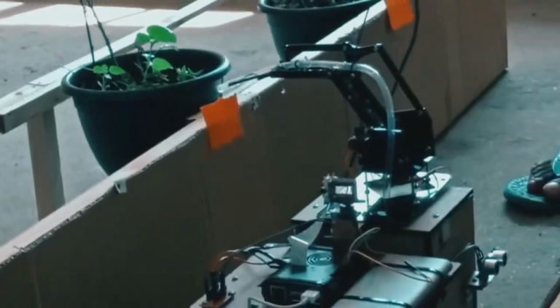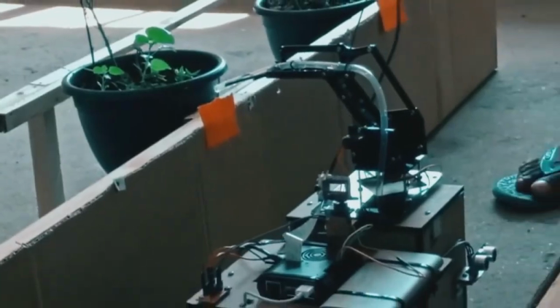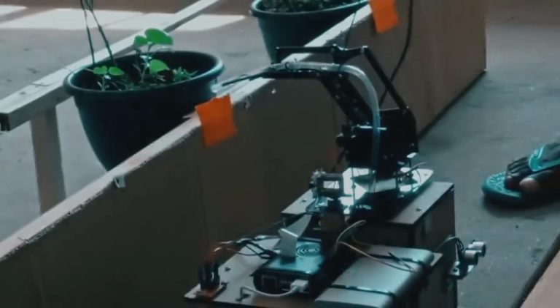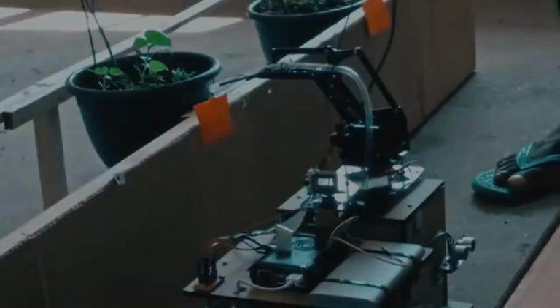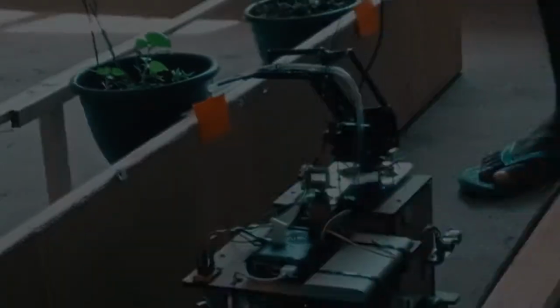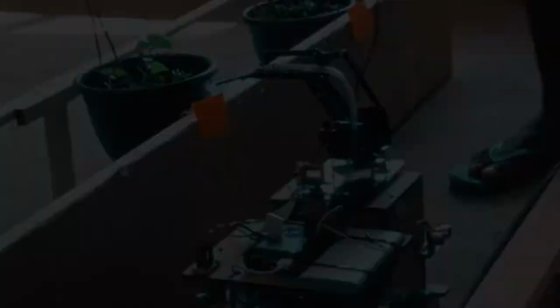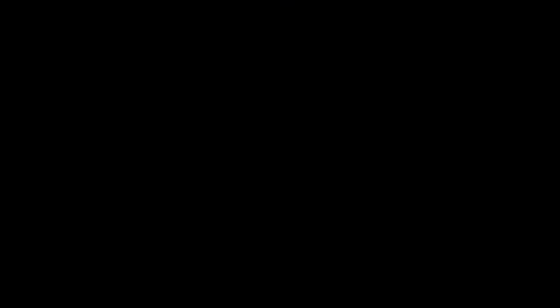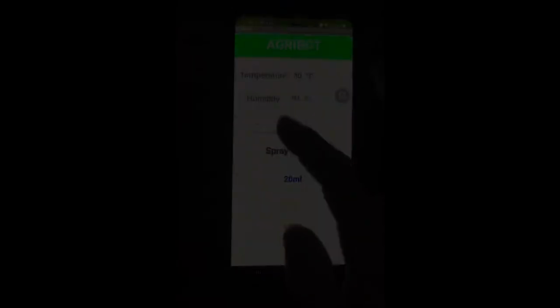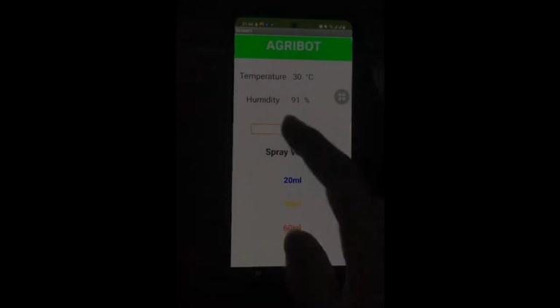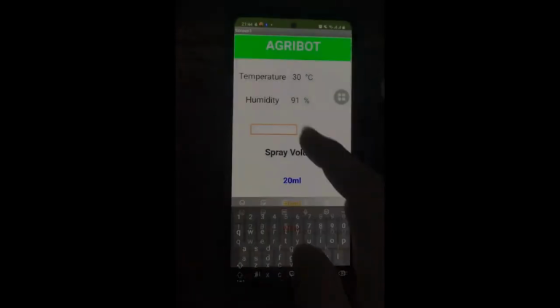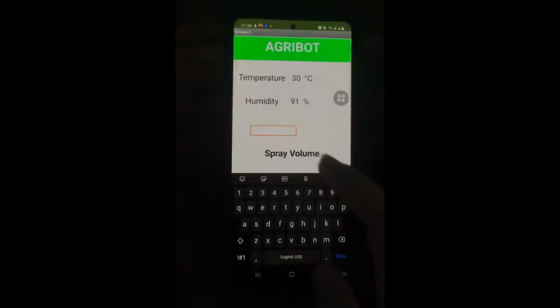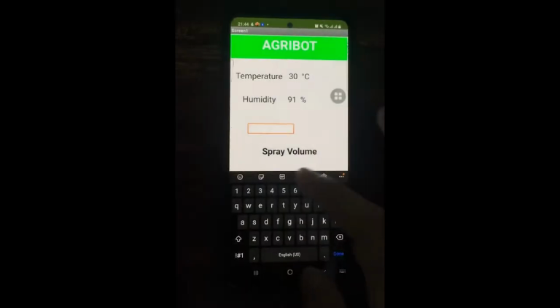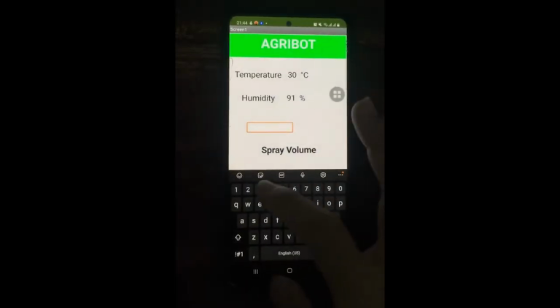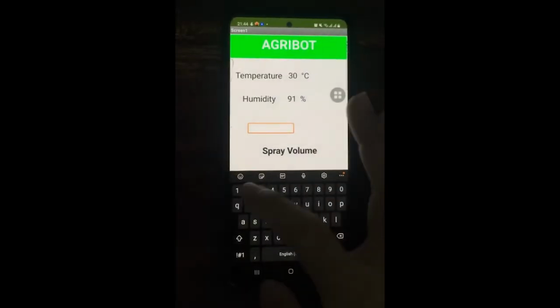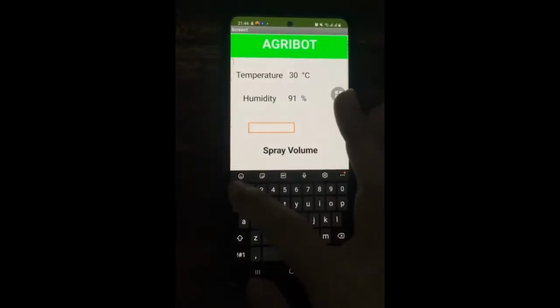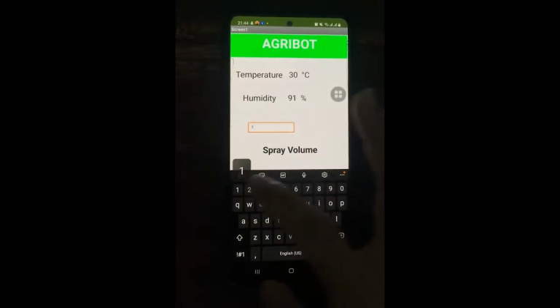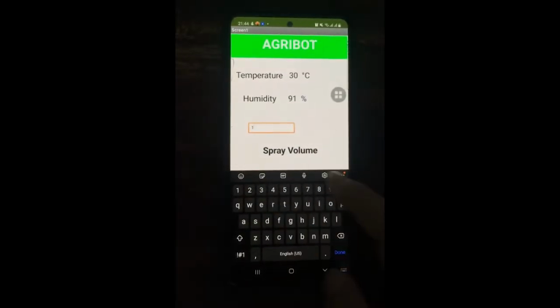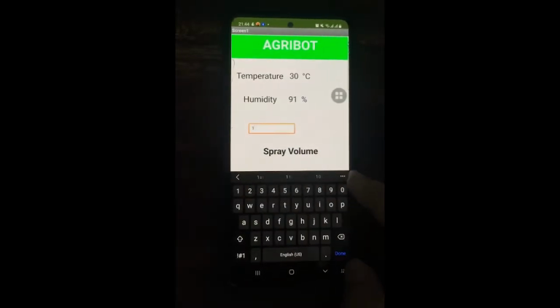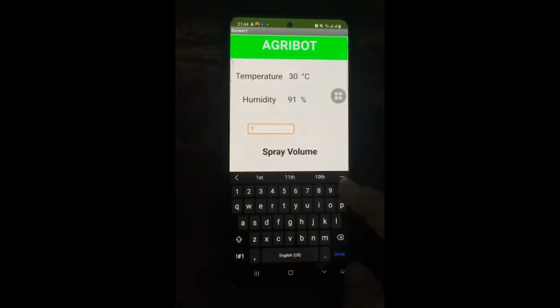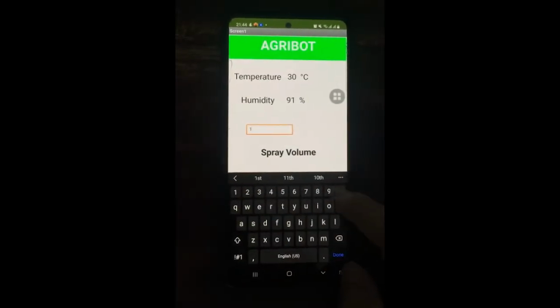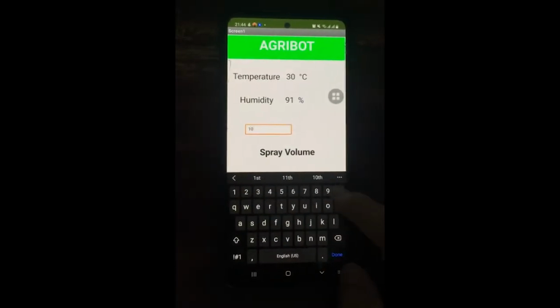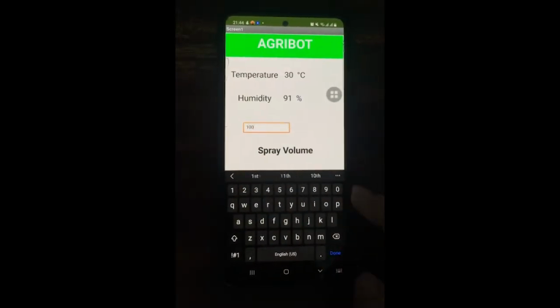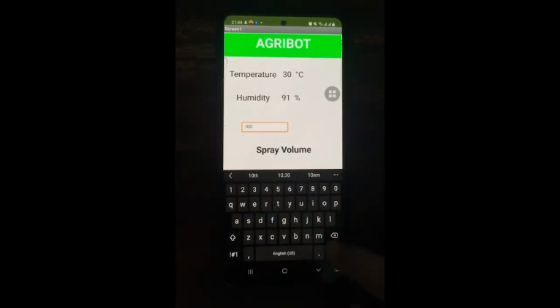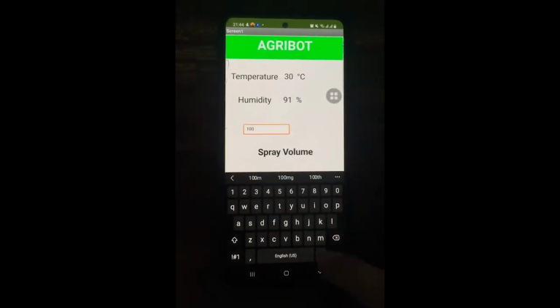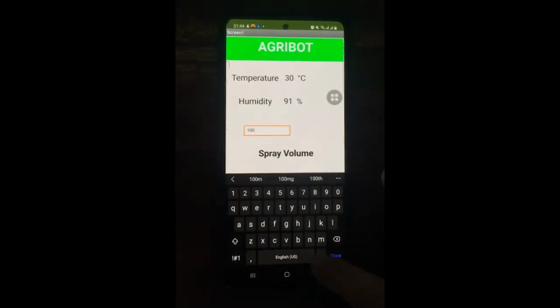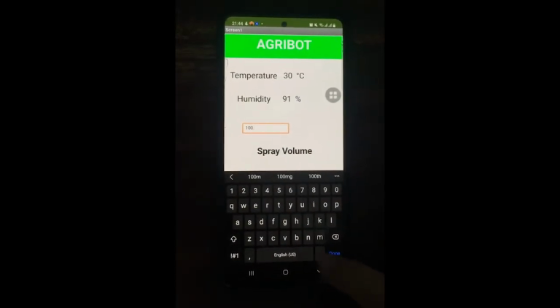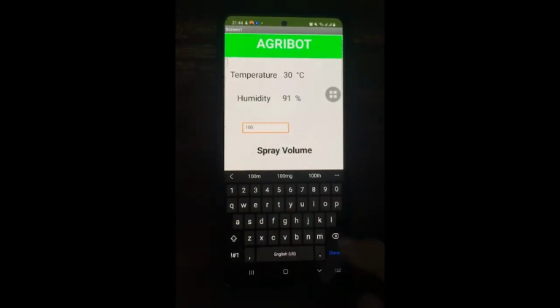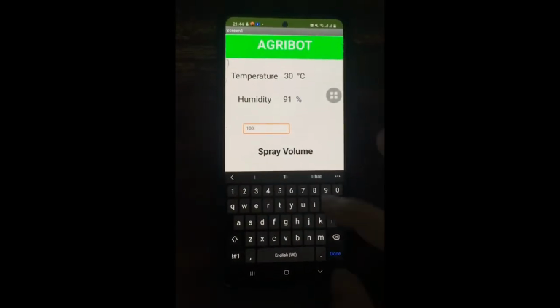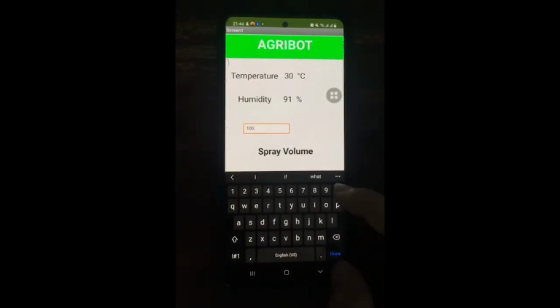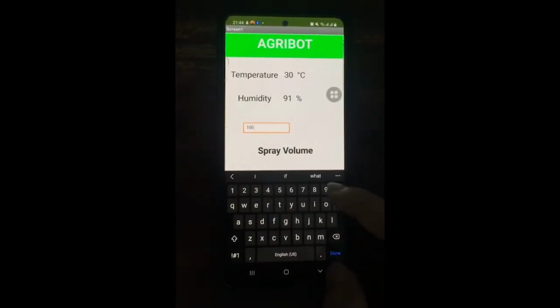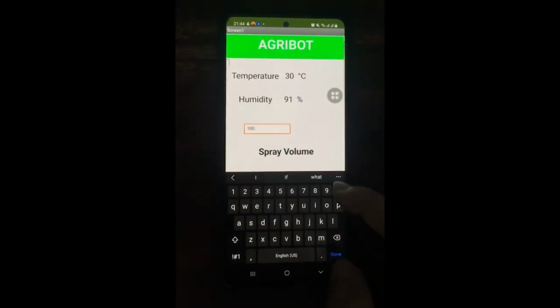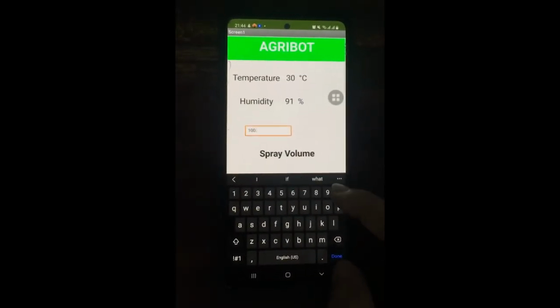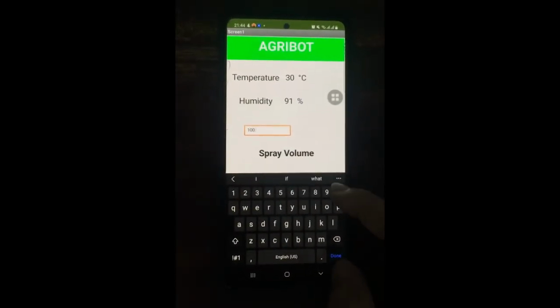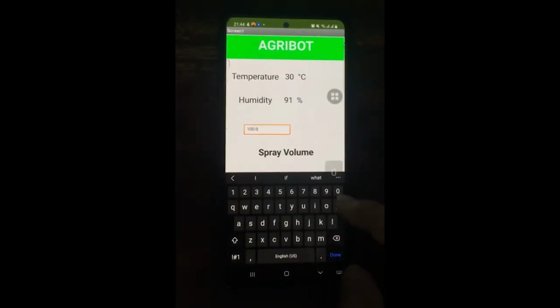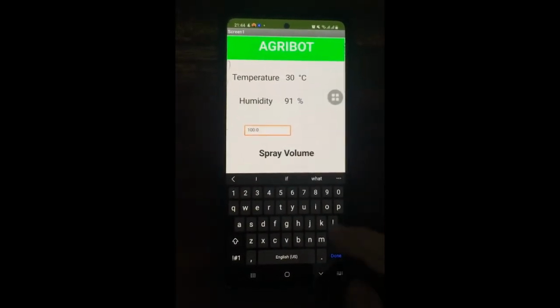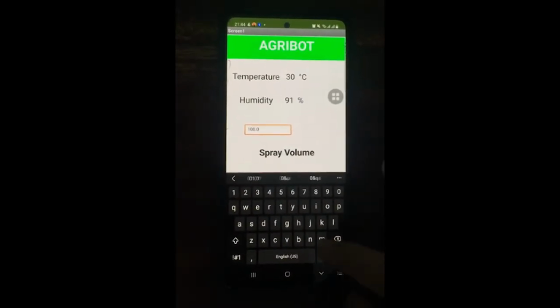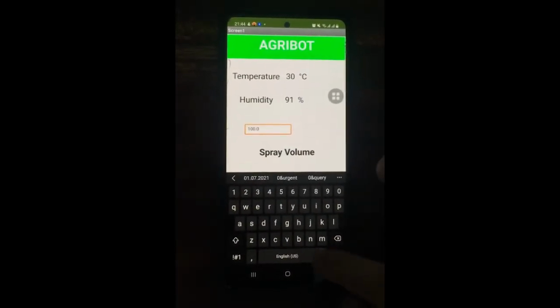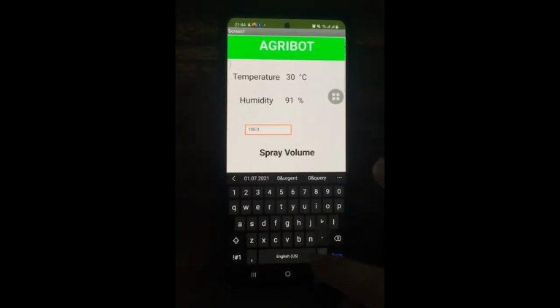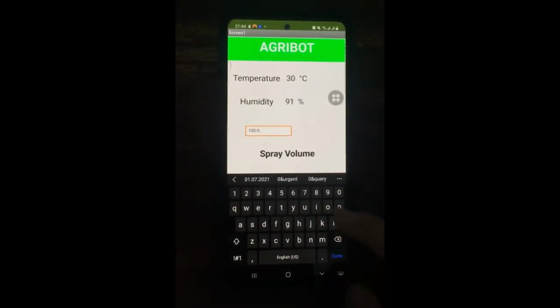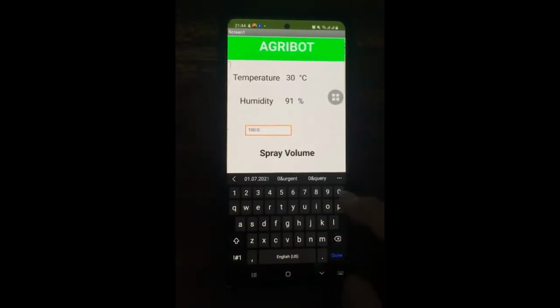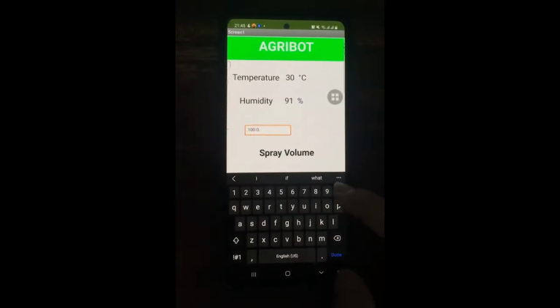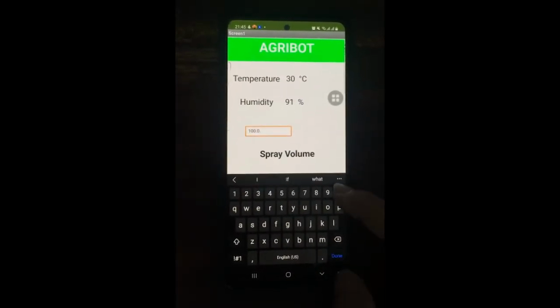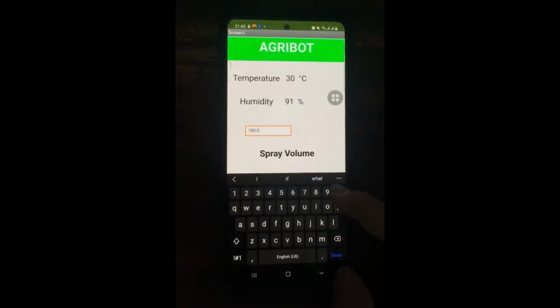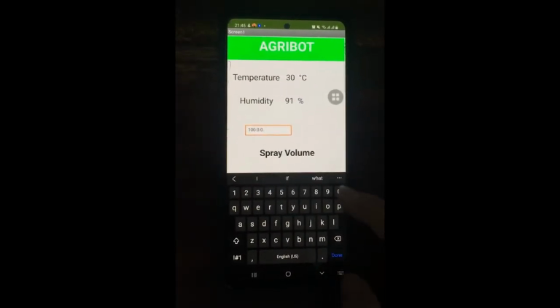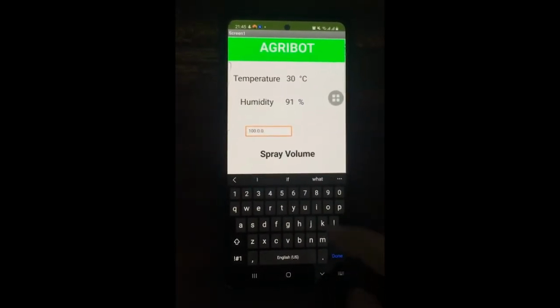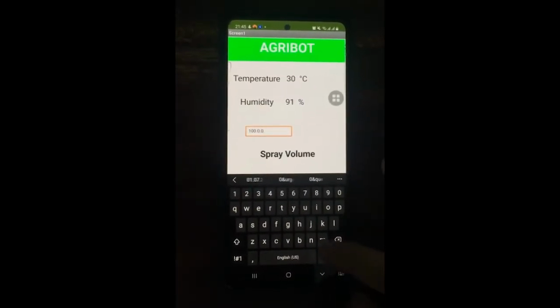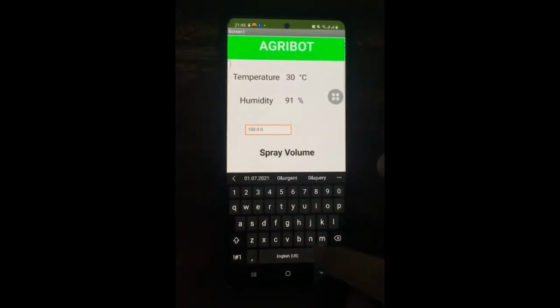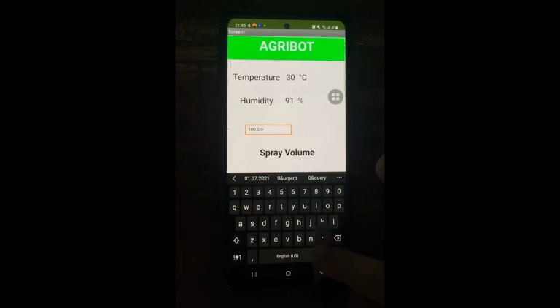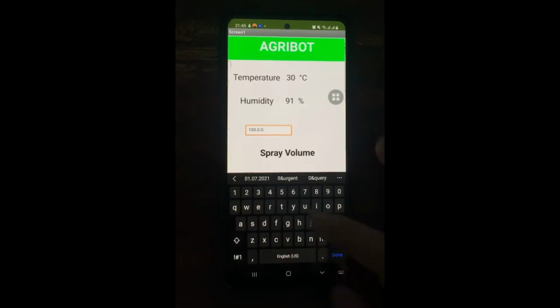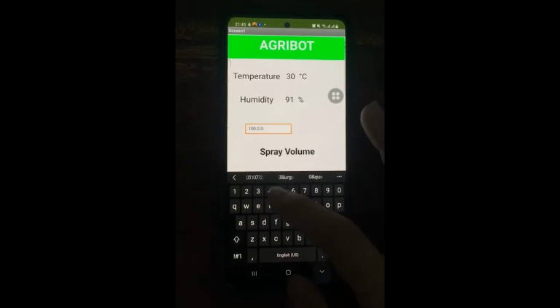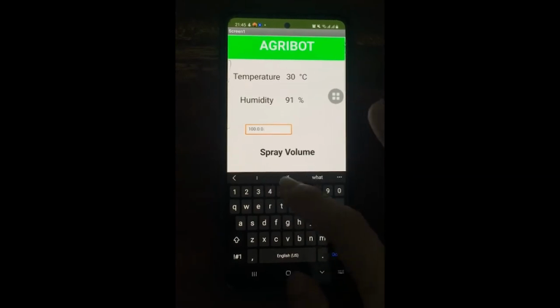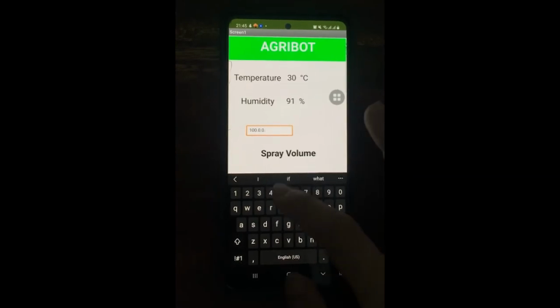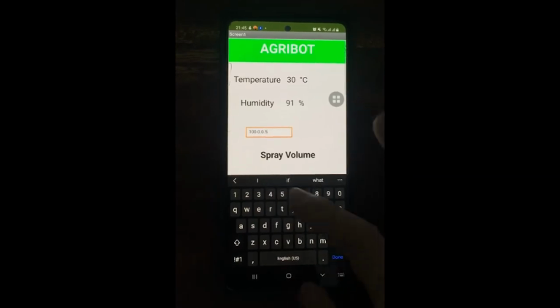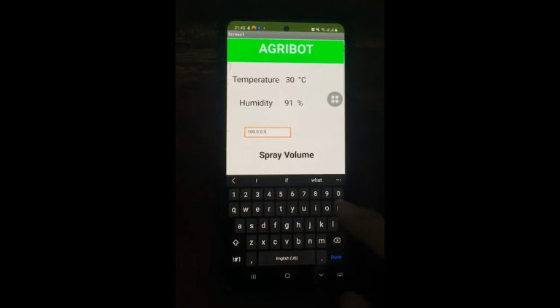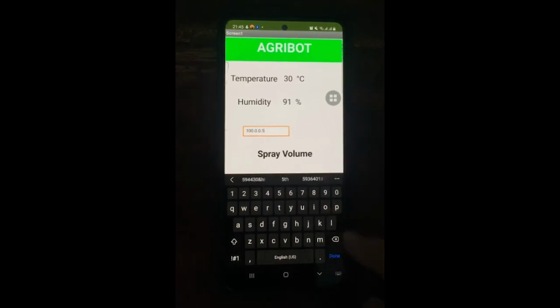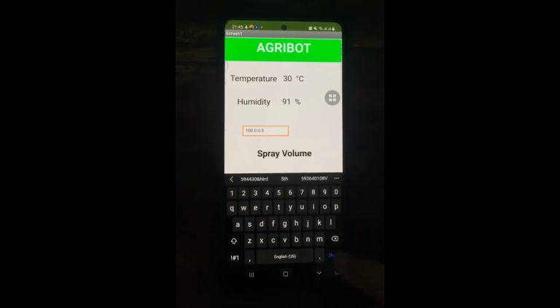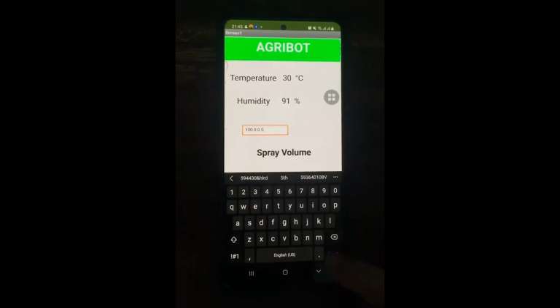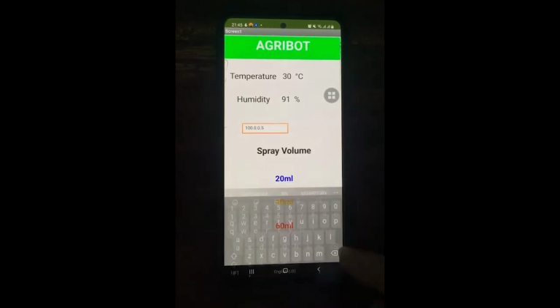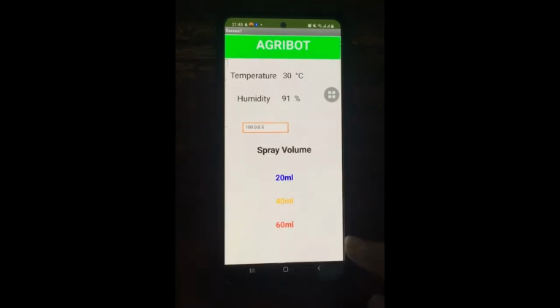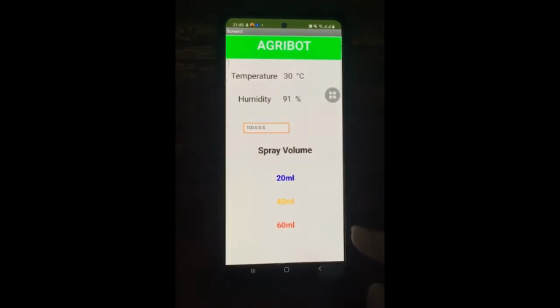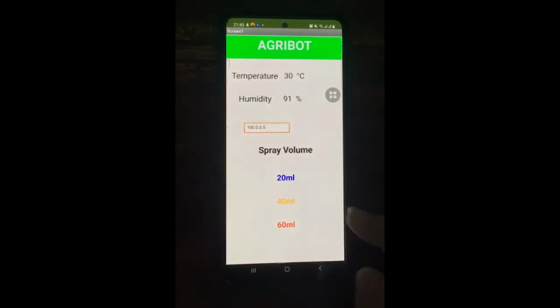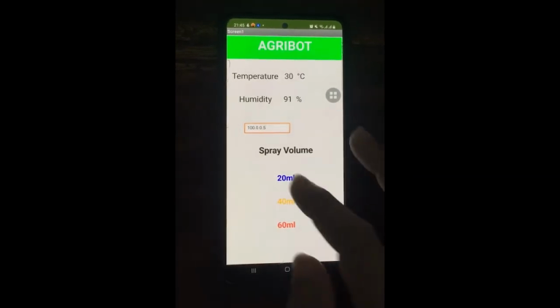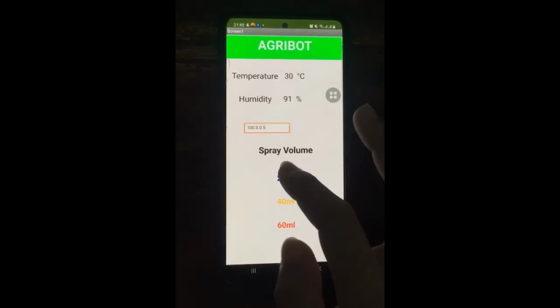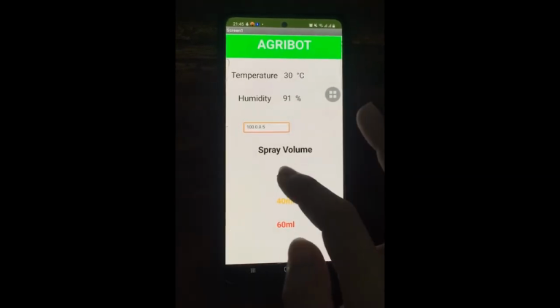The user can change the required amount accordingly, and monitor the real-time temperature of the greenhouse using a mobile application.